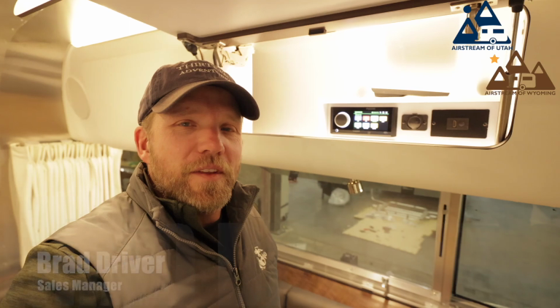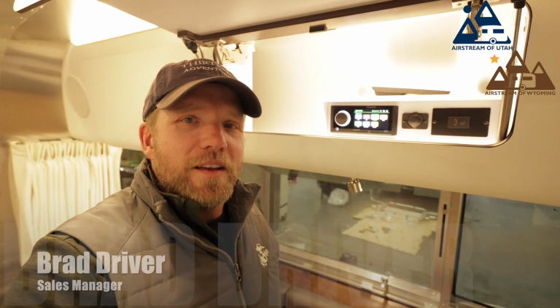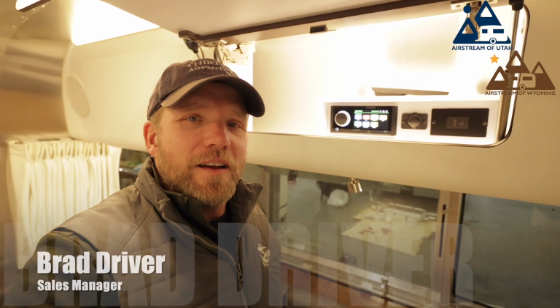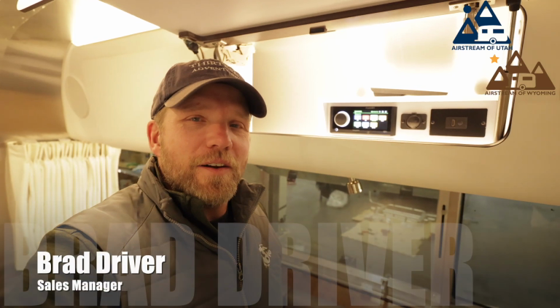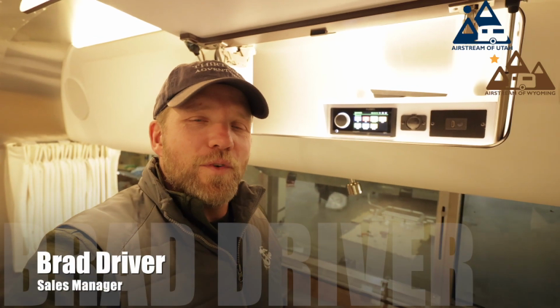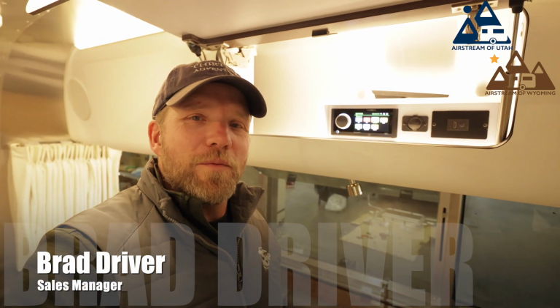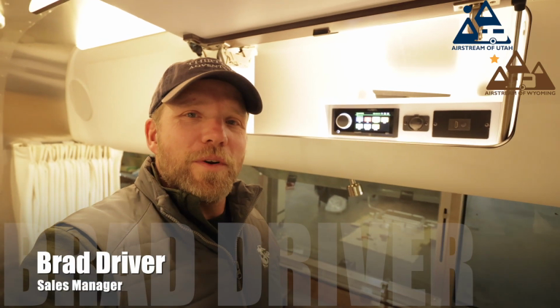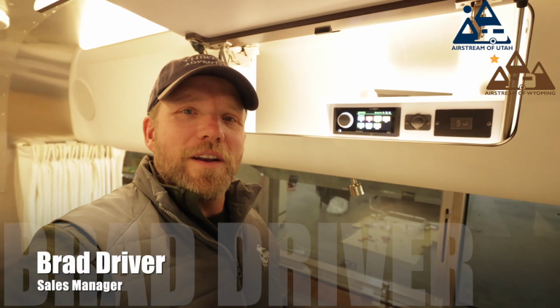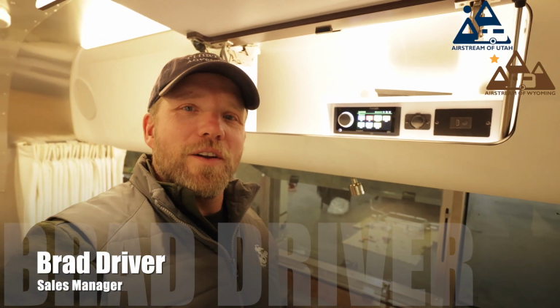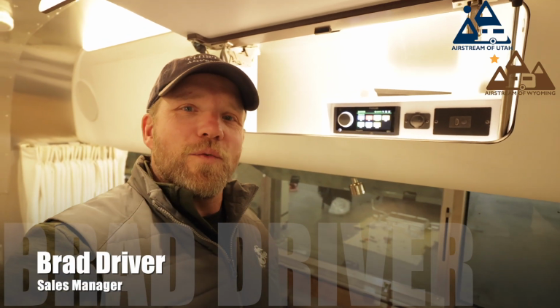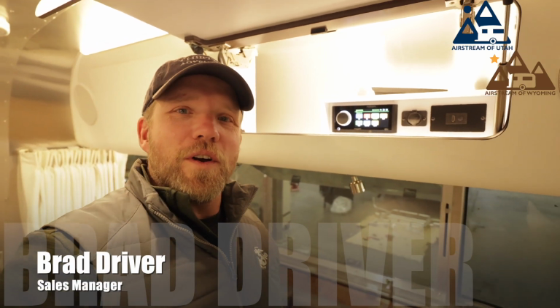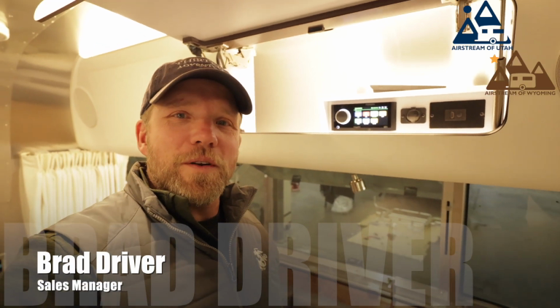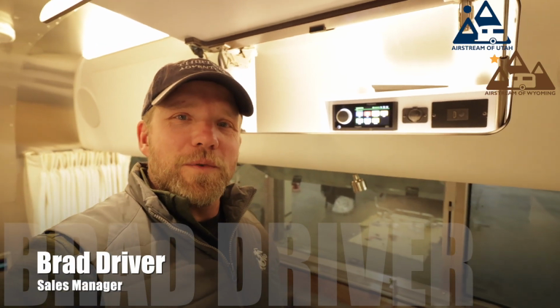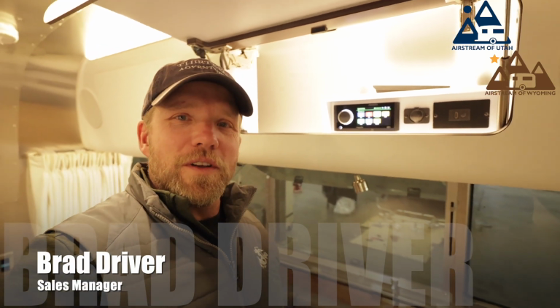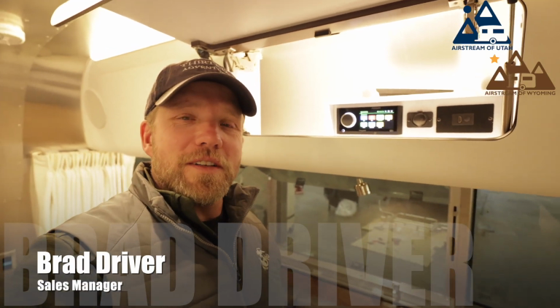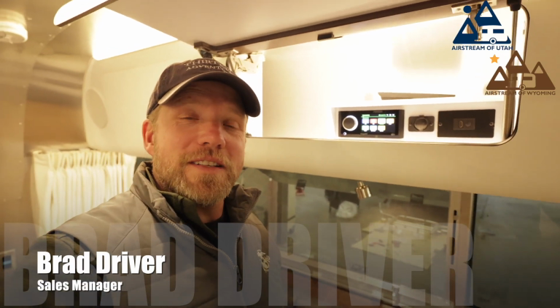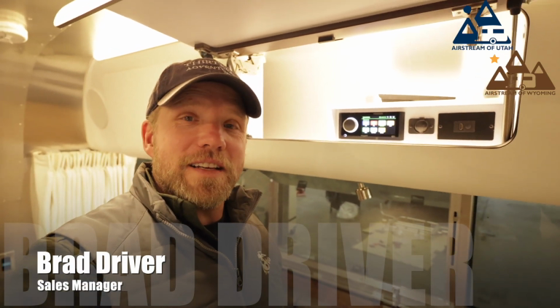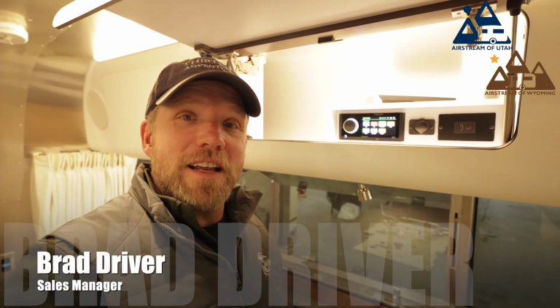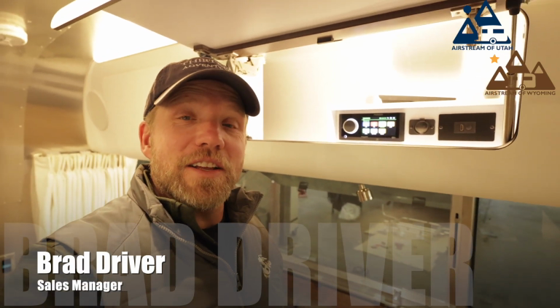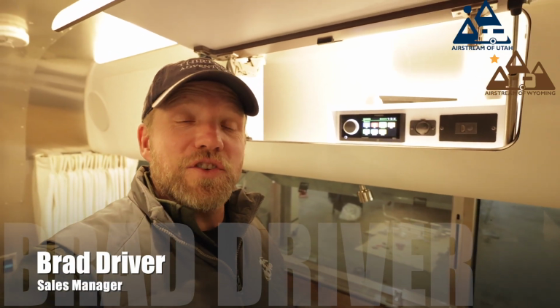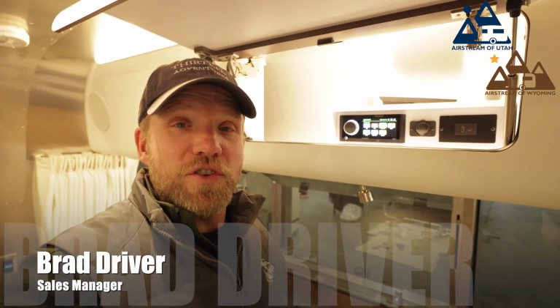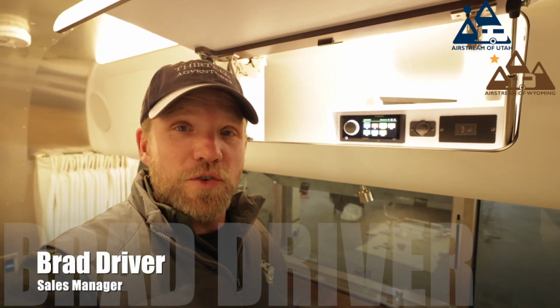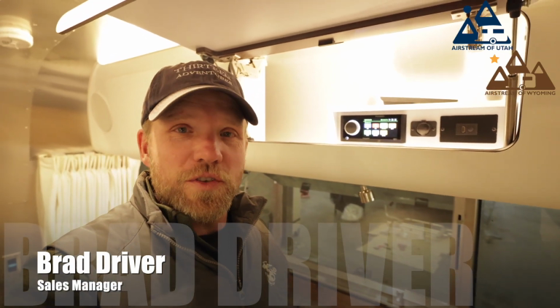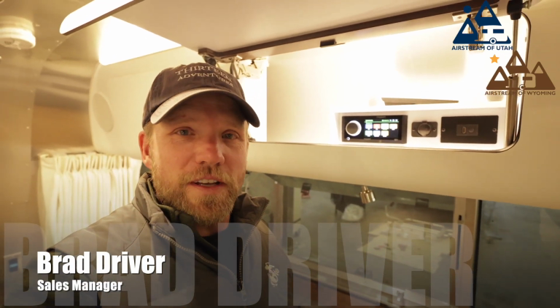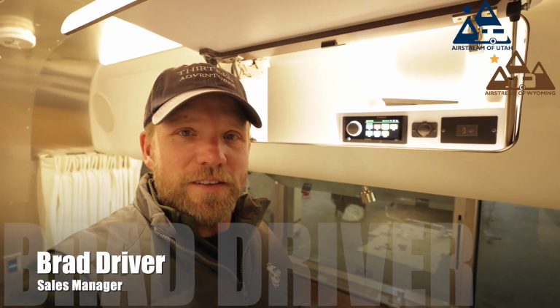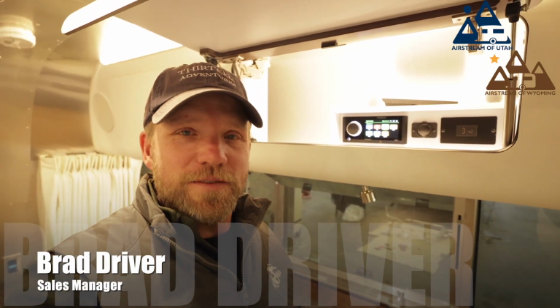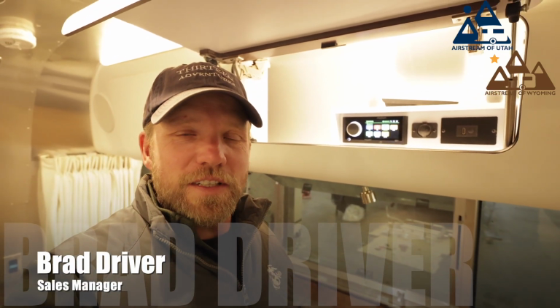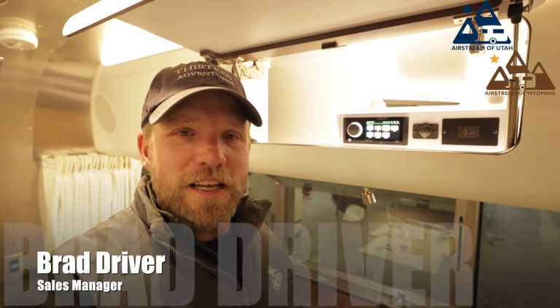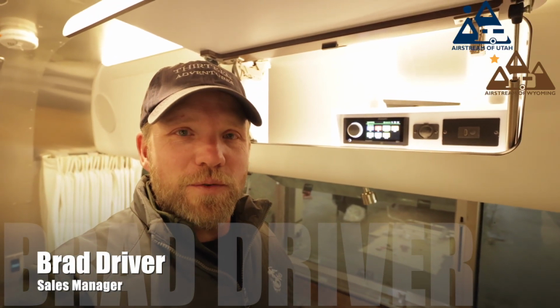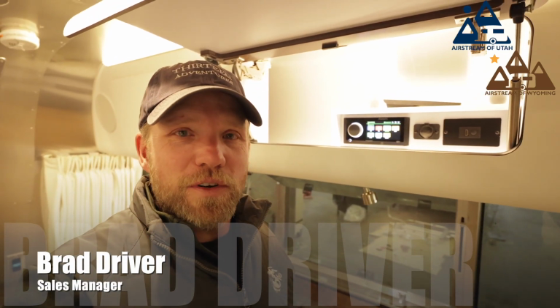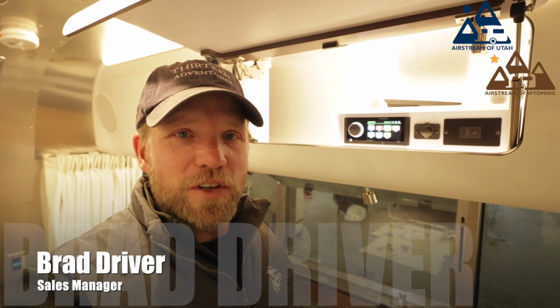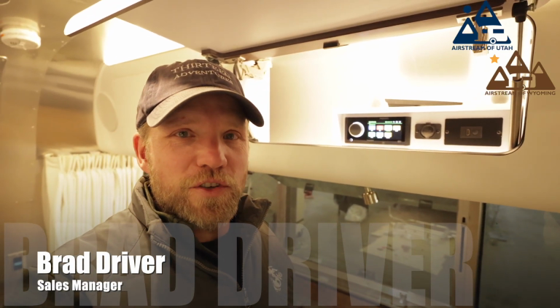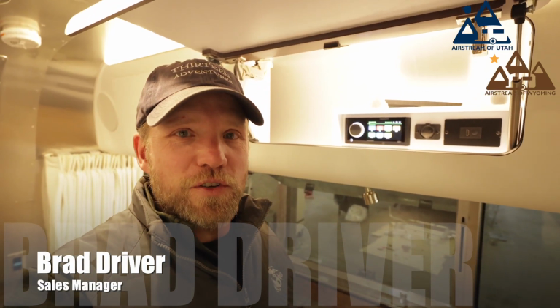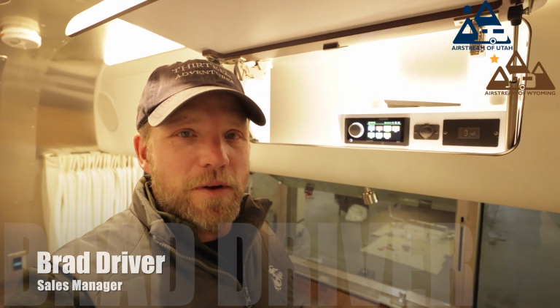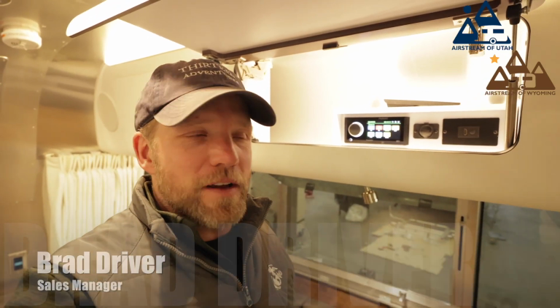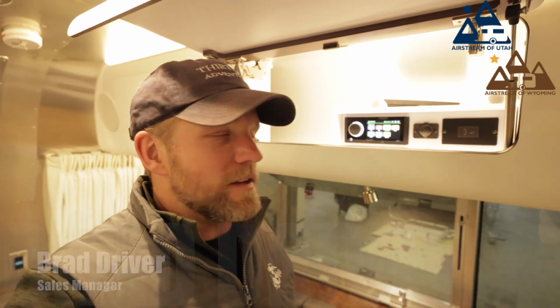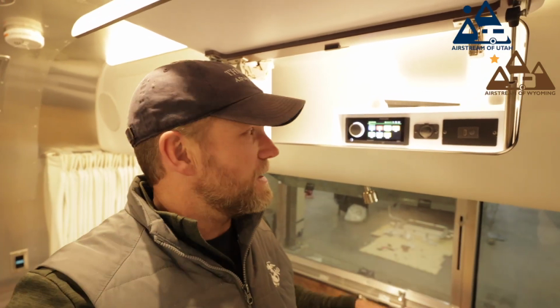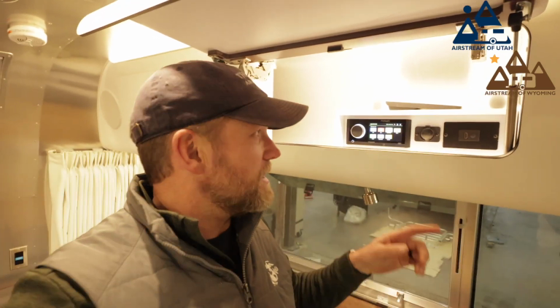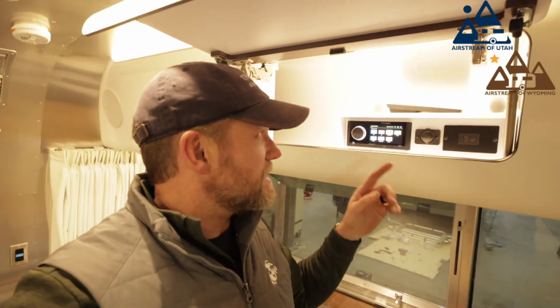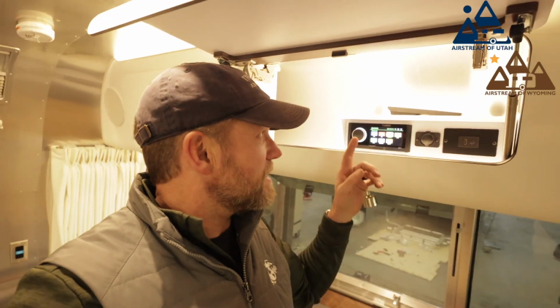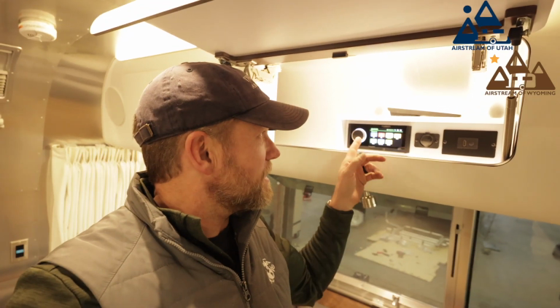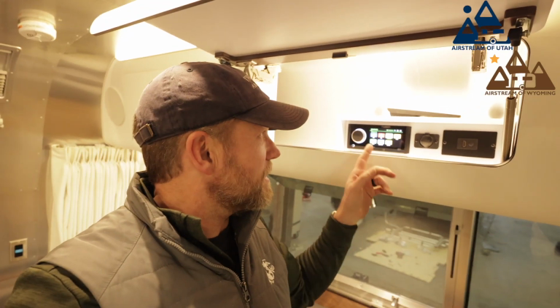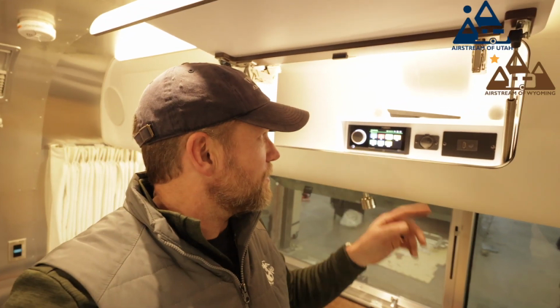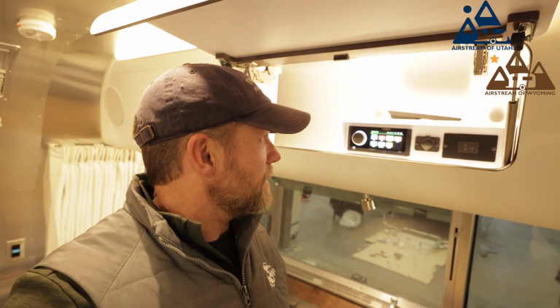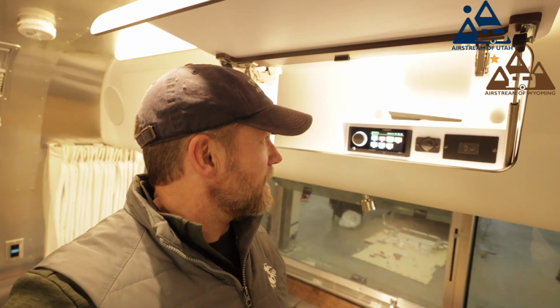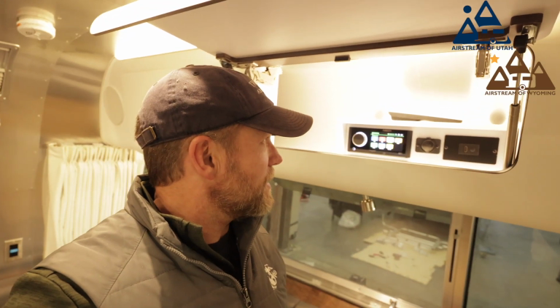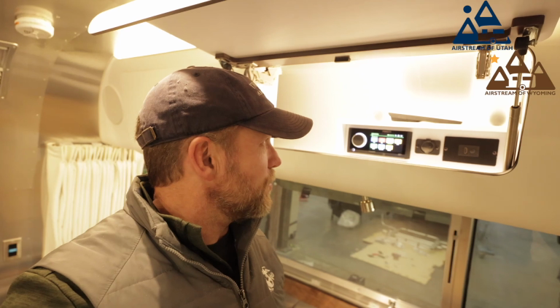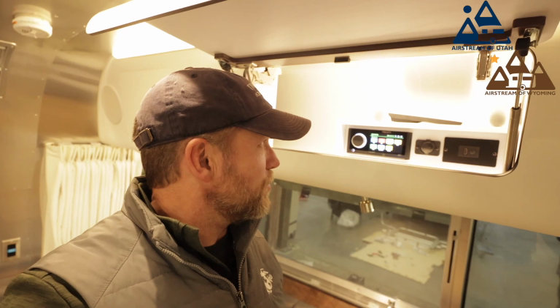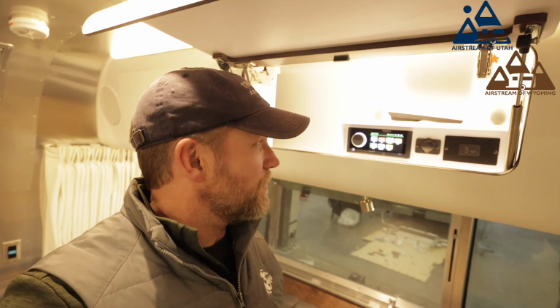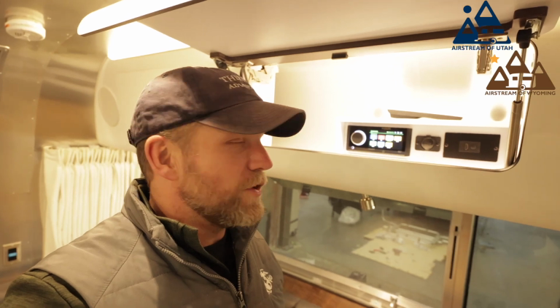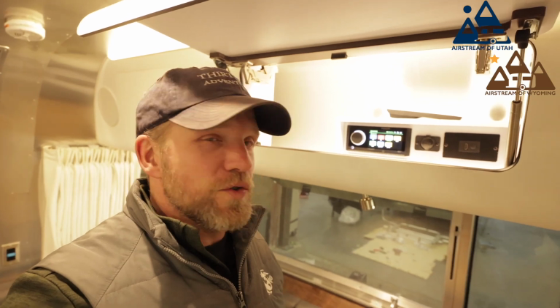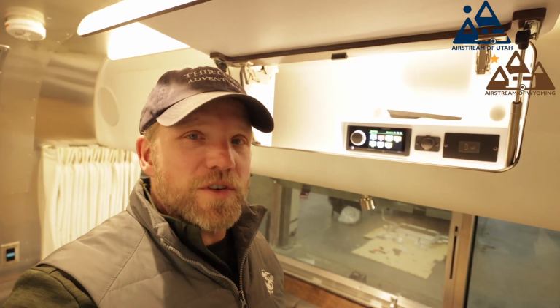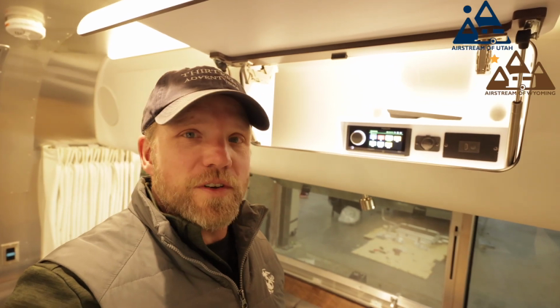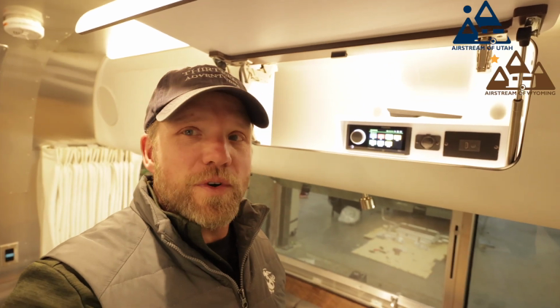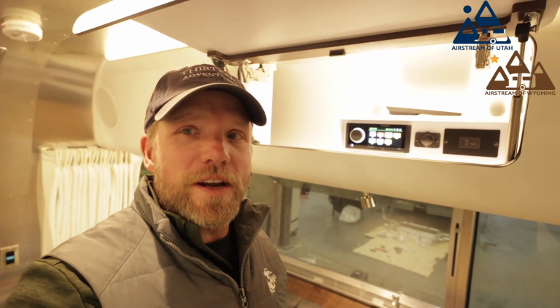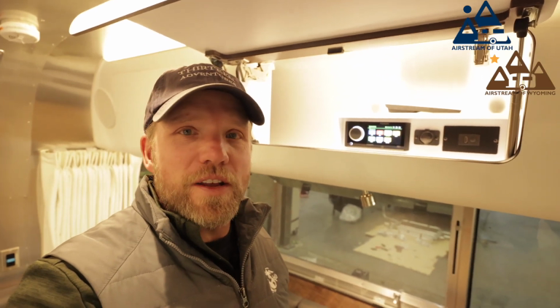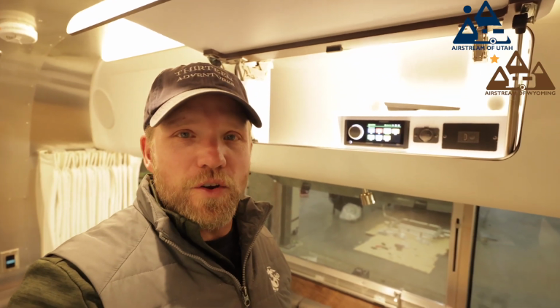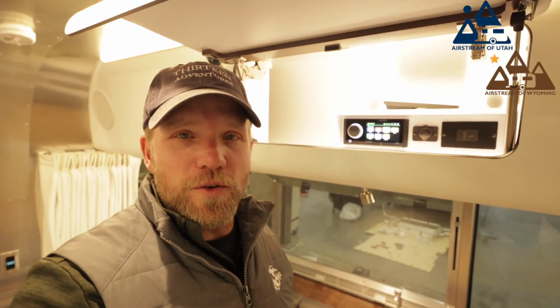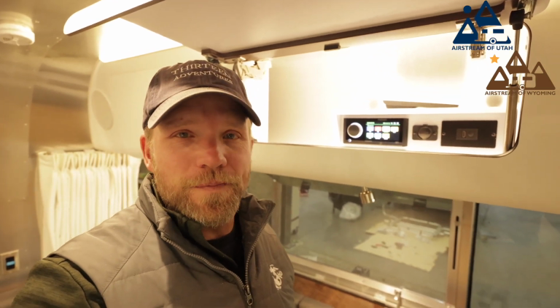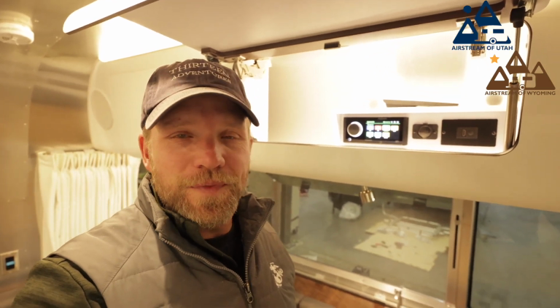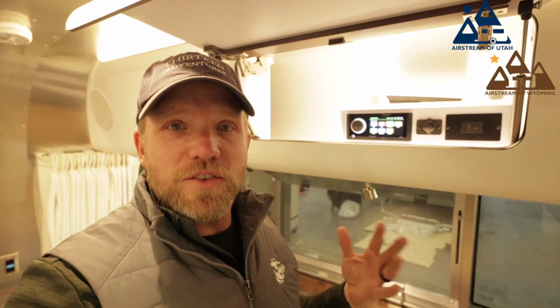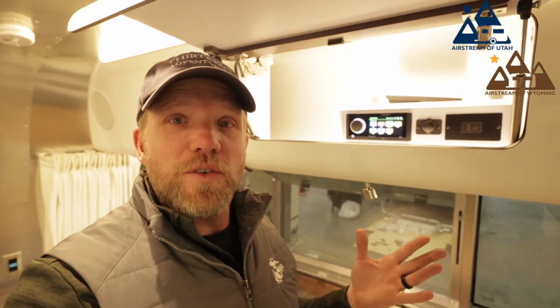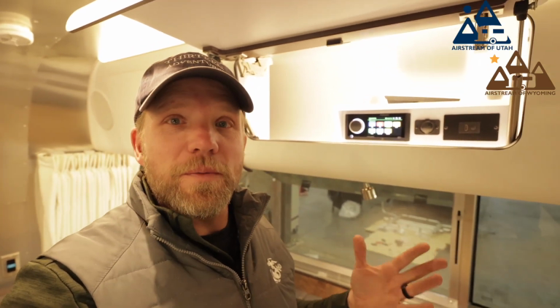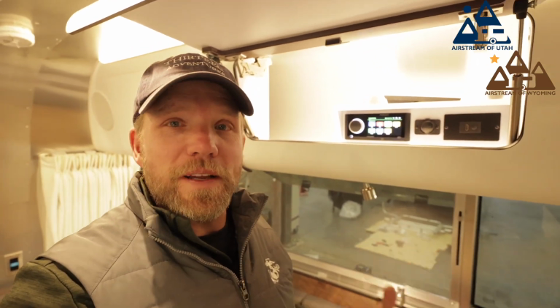Hi everyone, Brad here. Welcome to Technology Tuesday. Today I want to talk to you about this really cool Fusion radio. Join me.